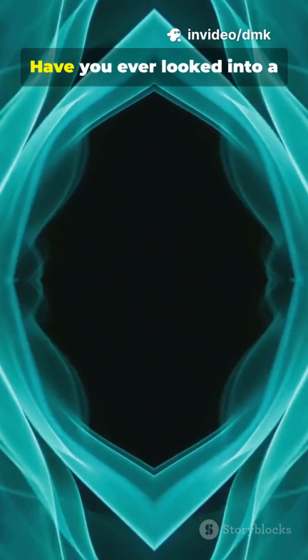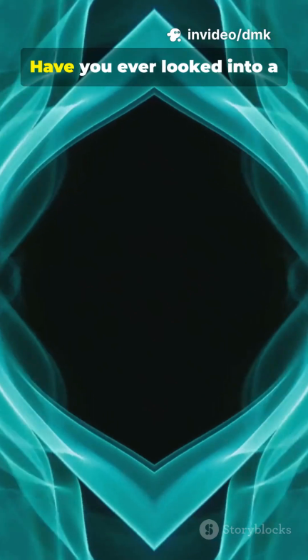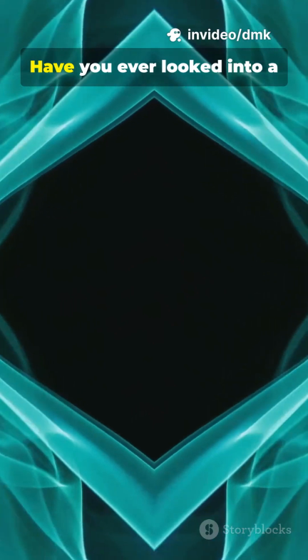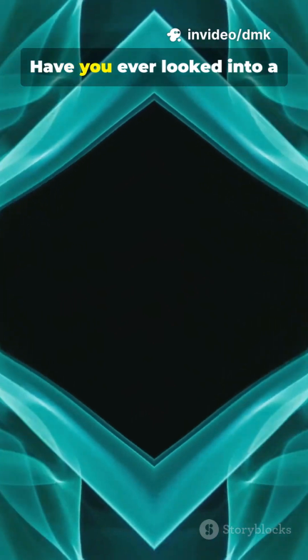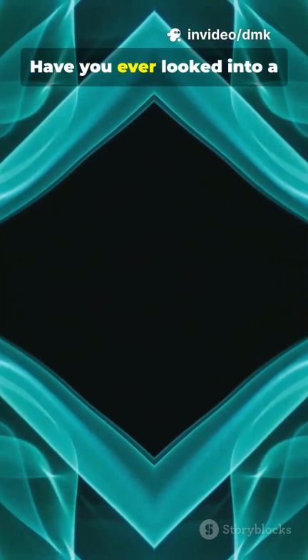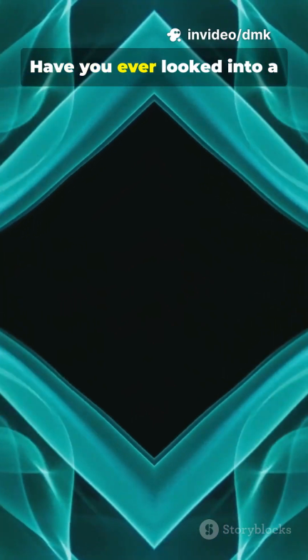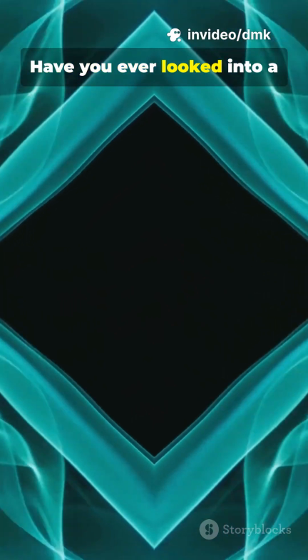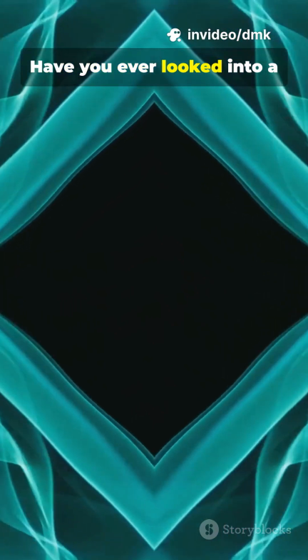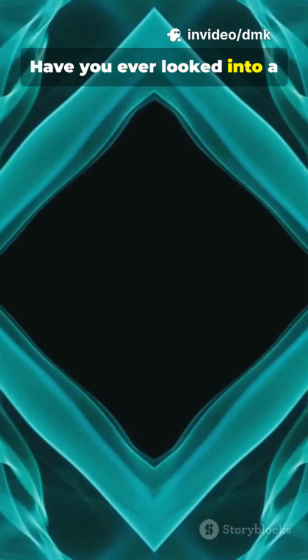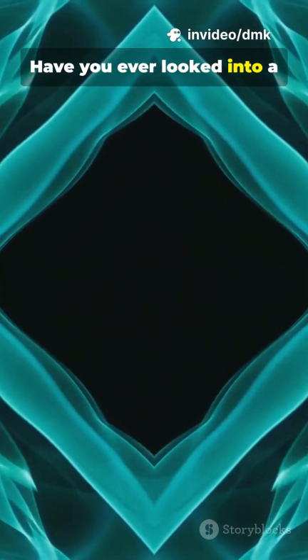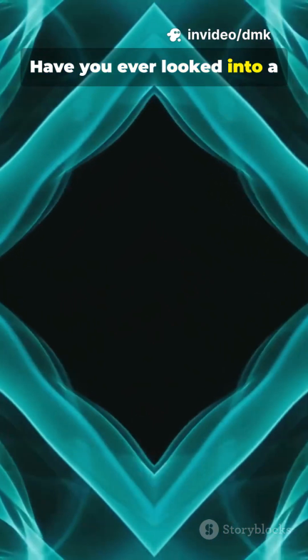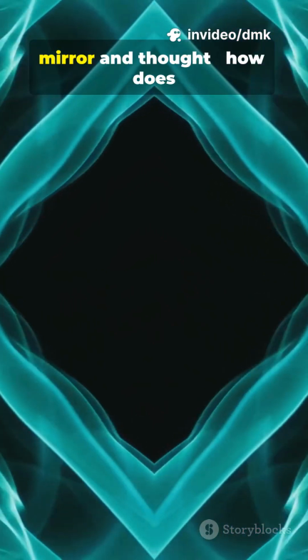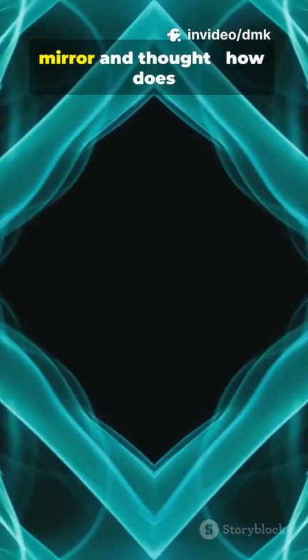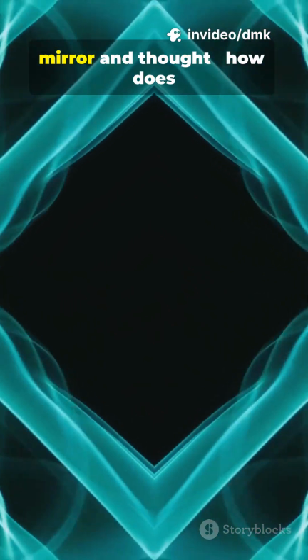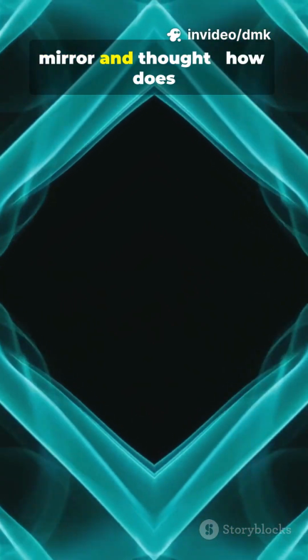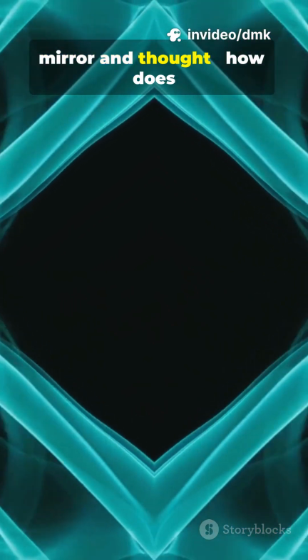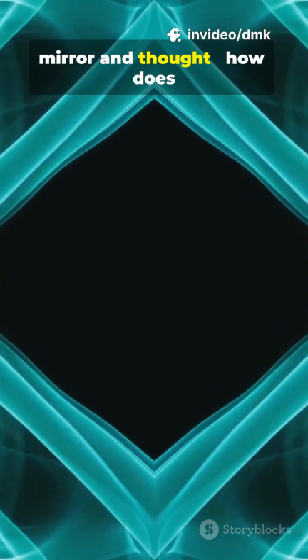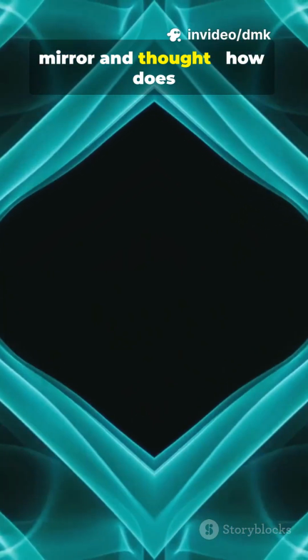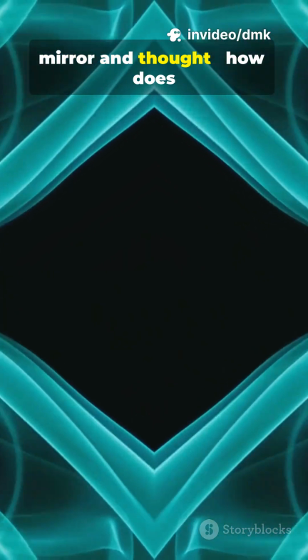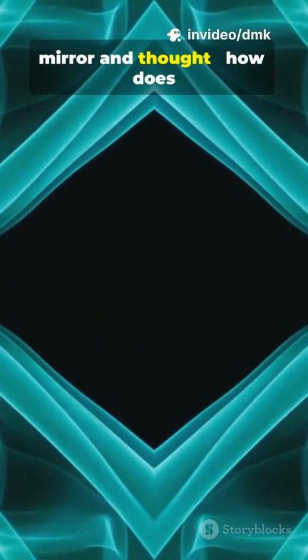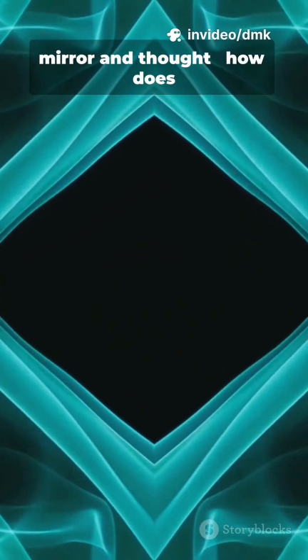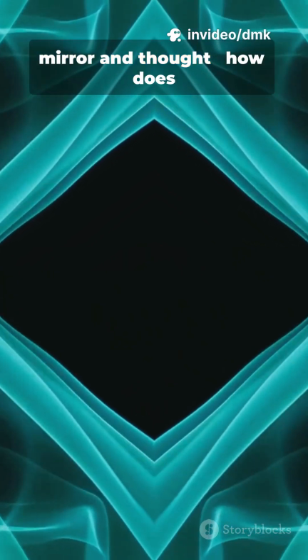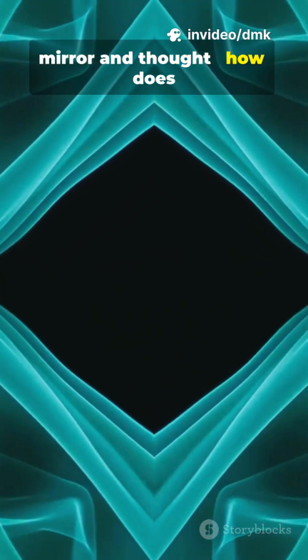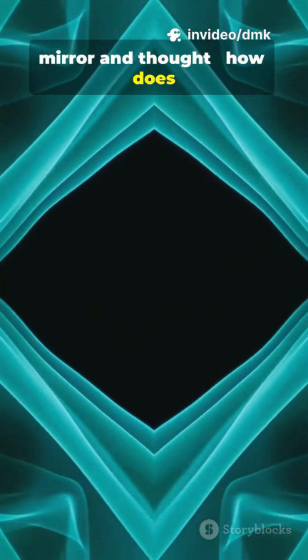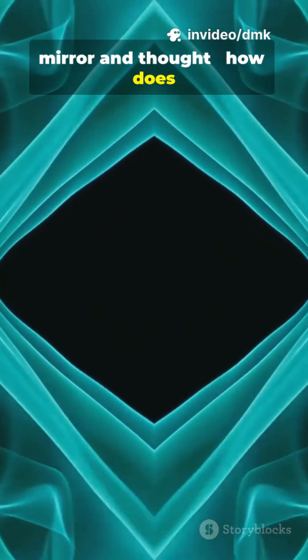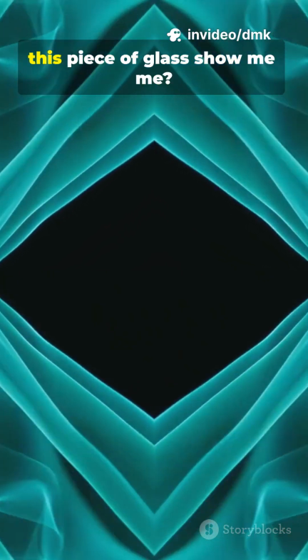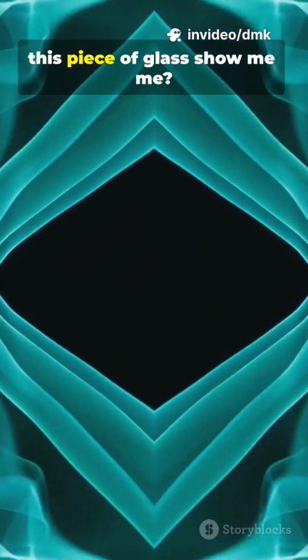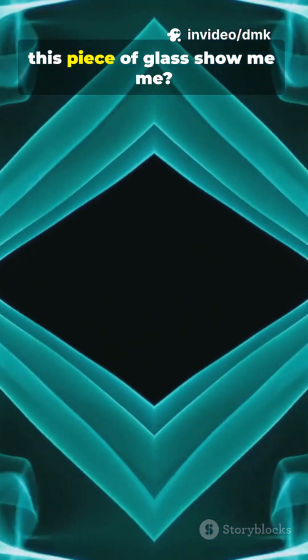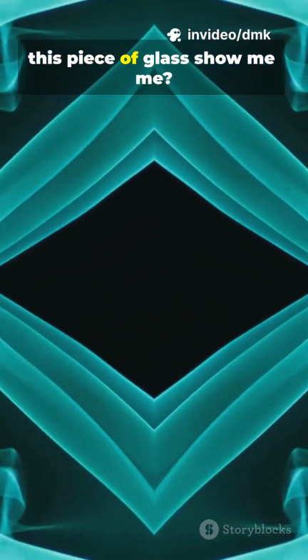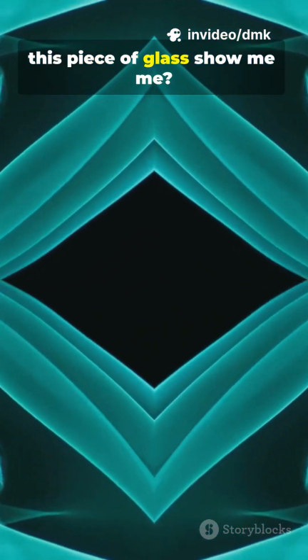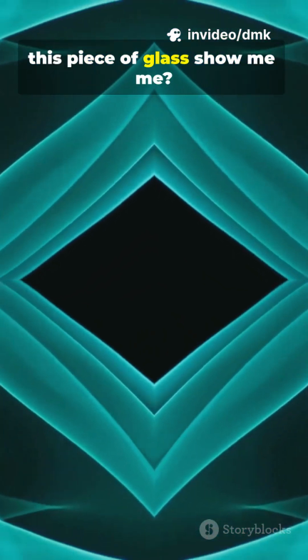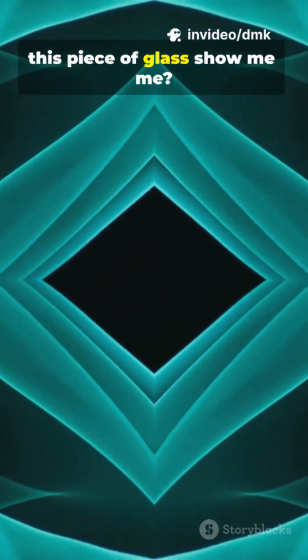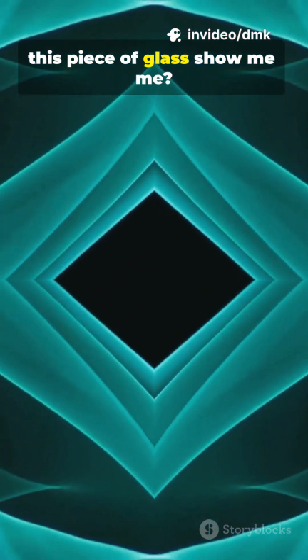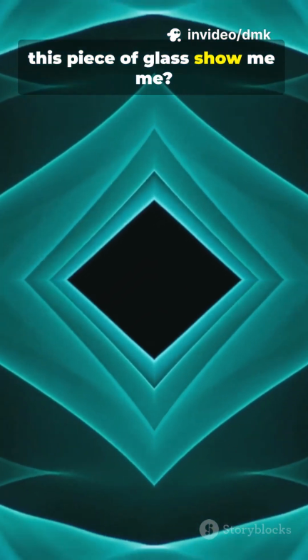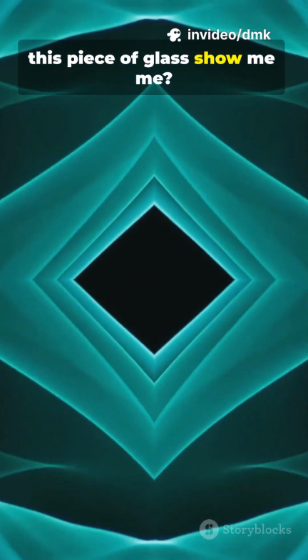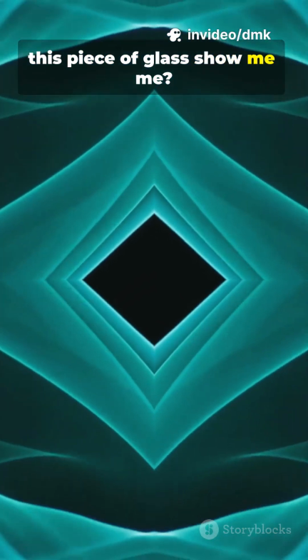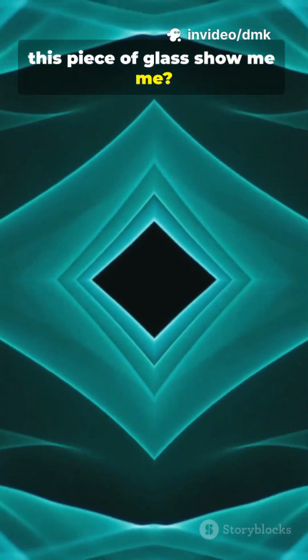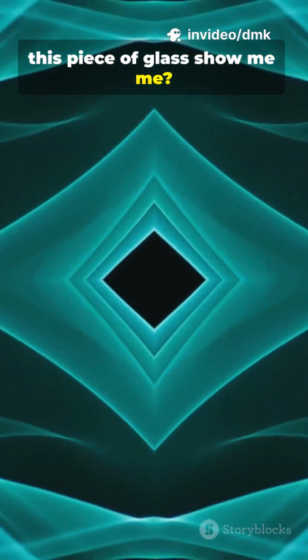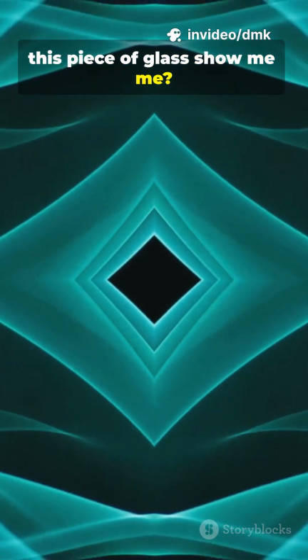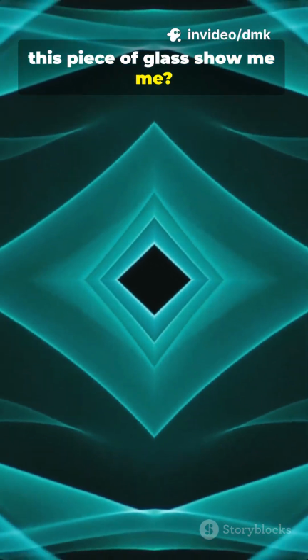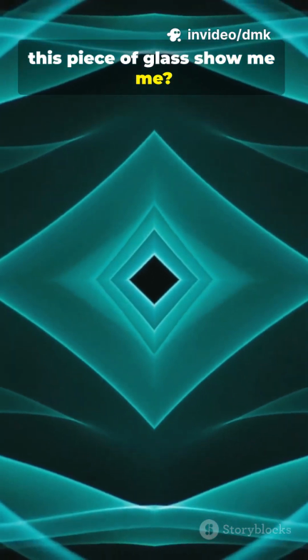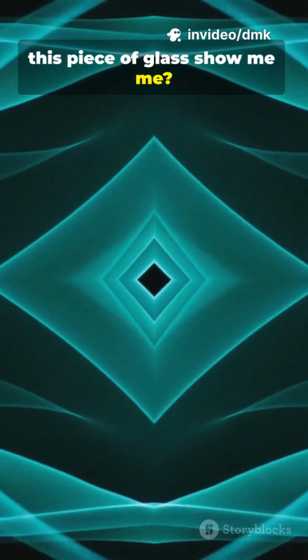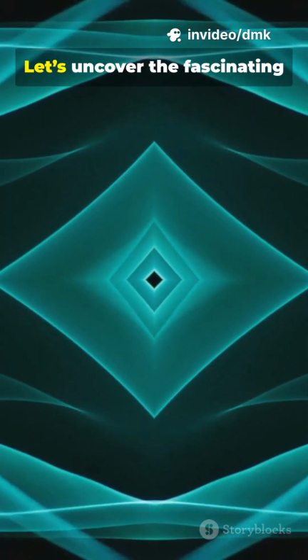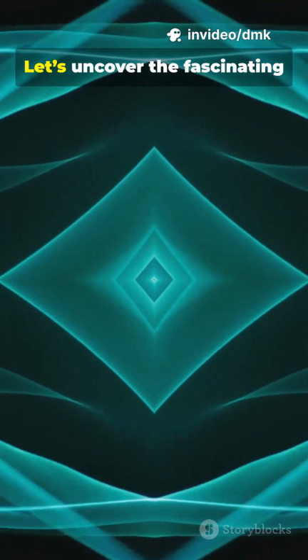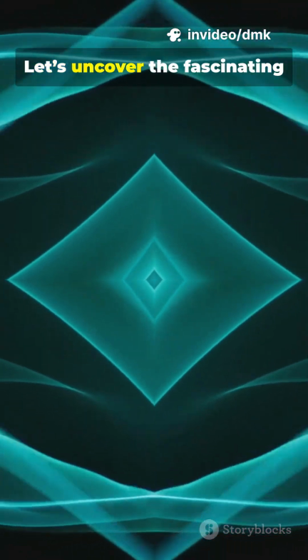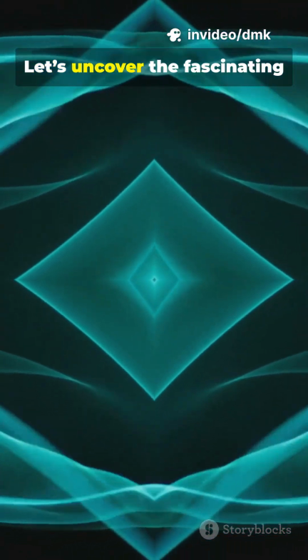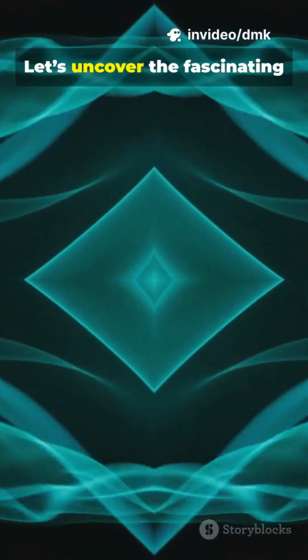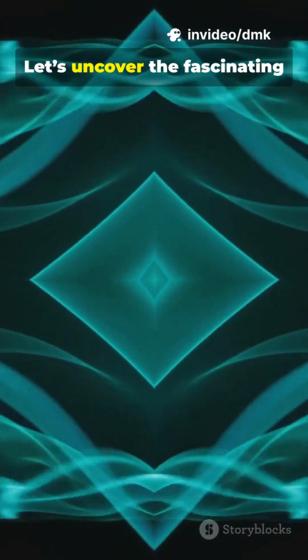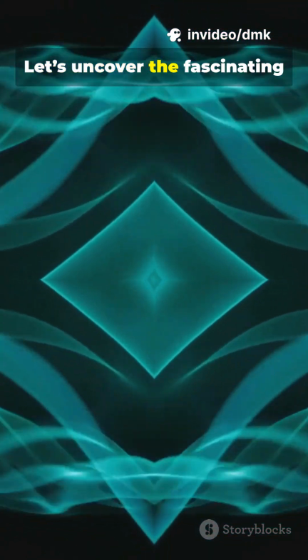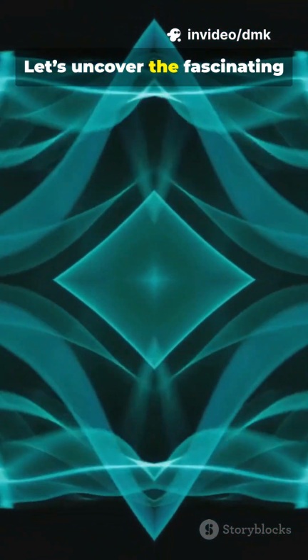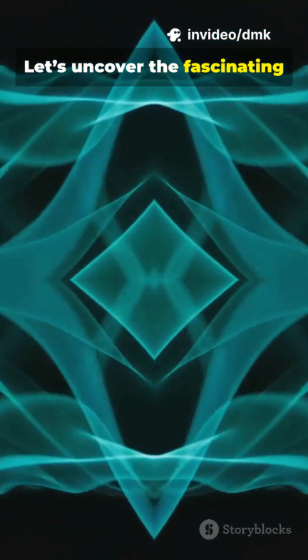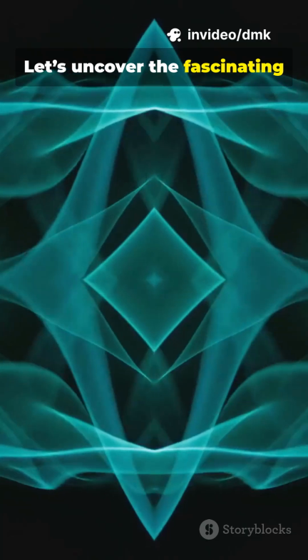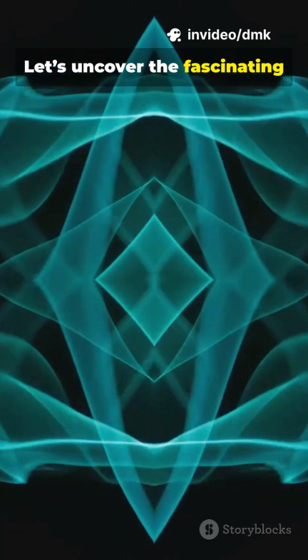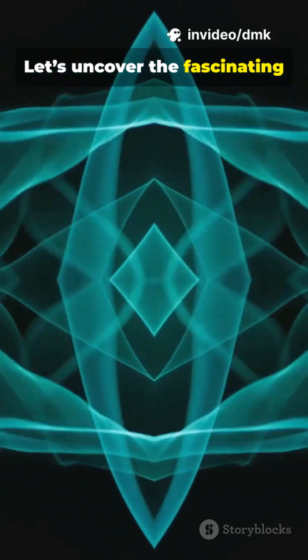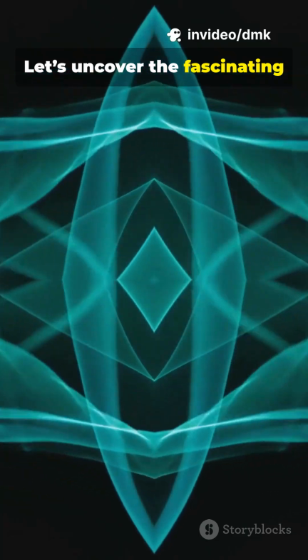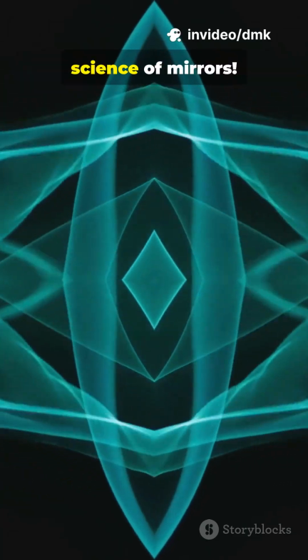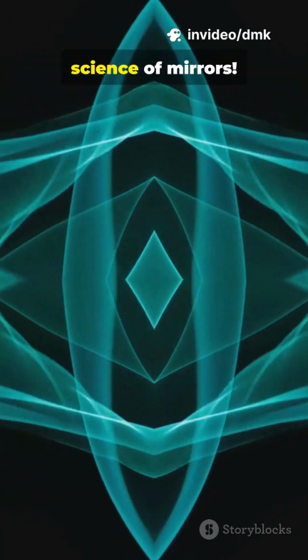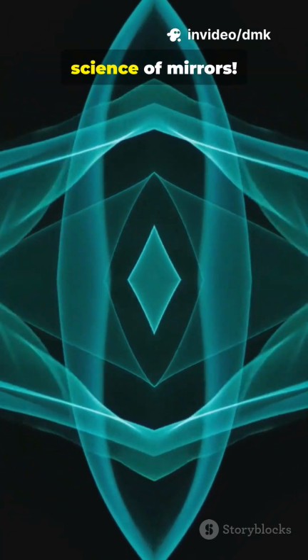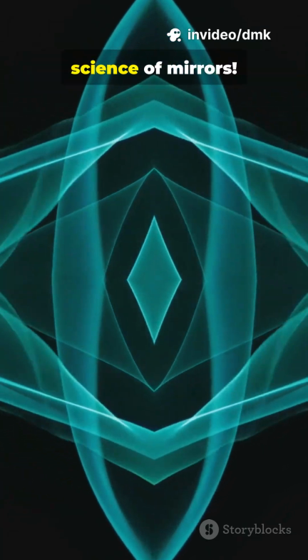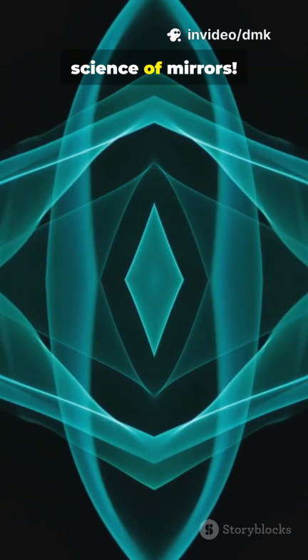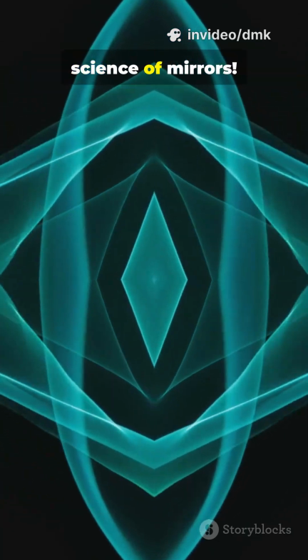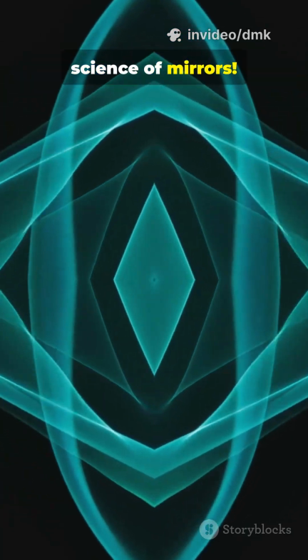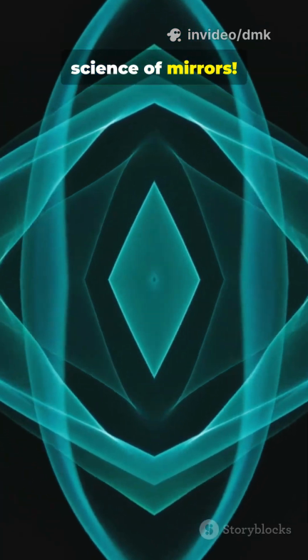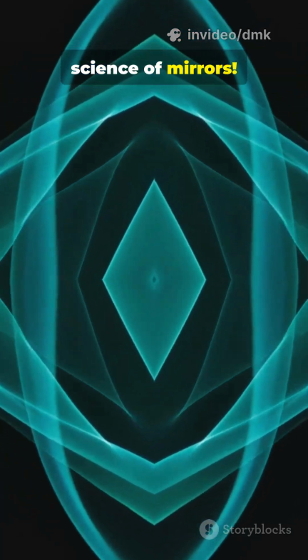Have you ever looked into a mirror and thought, how does this piece of glass show me me? Let's uncover the fascinating science of mirrors.